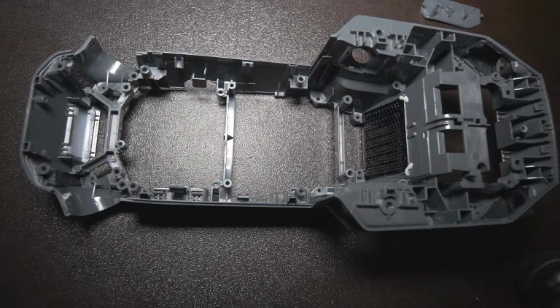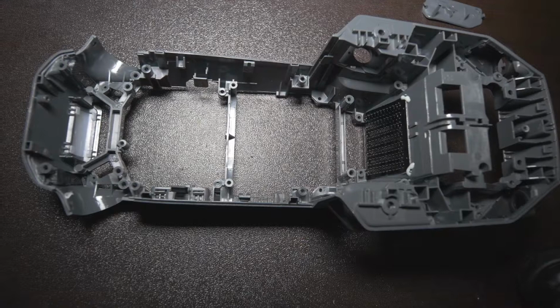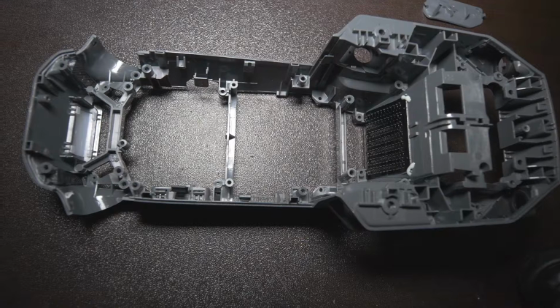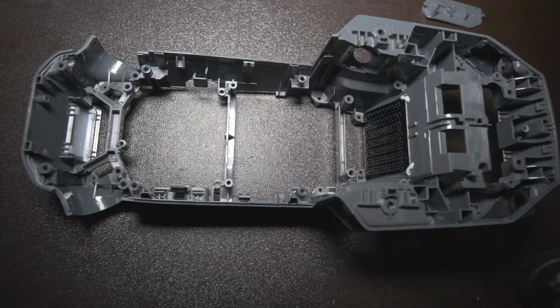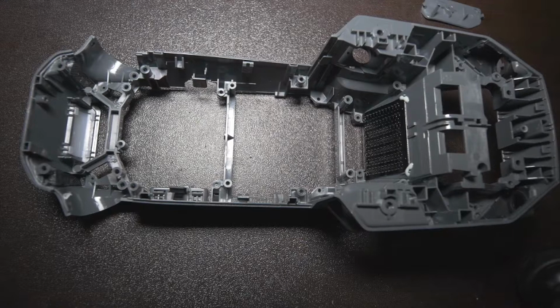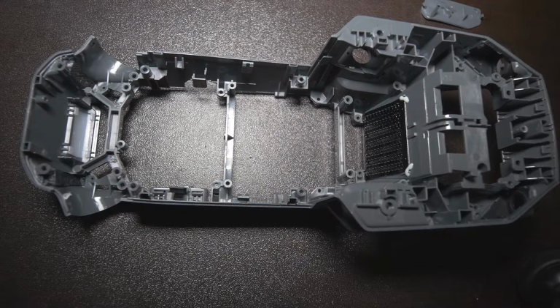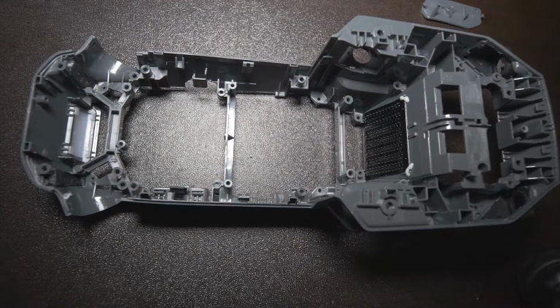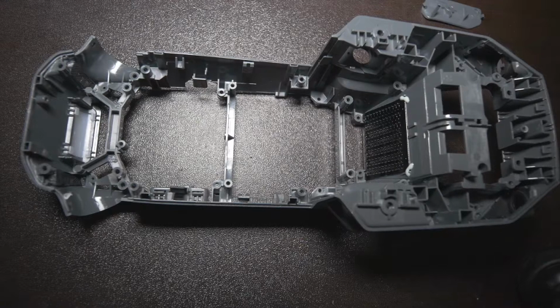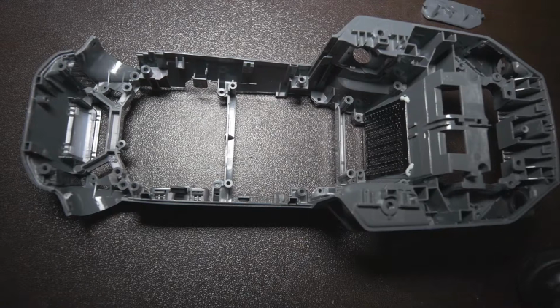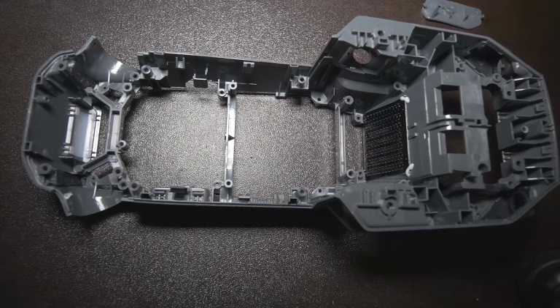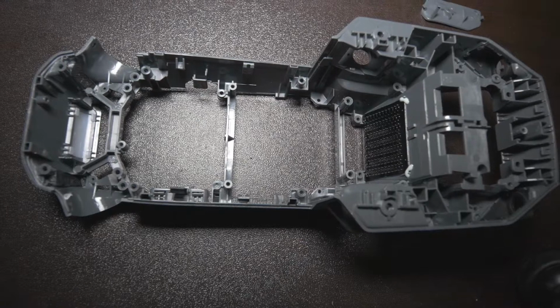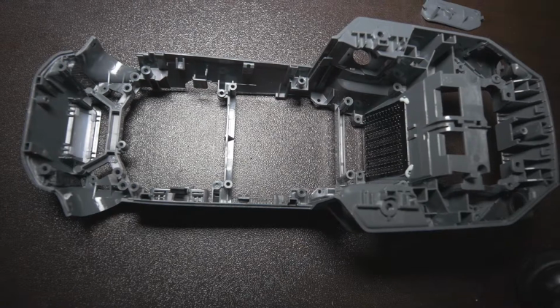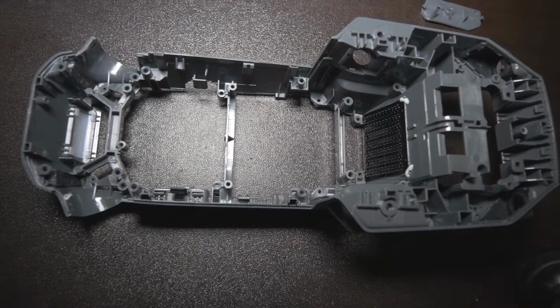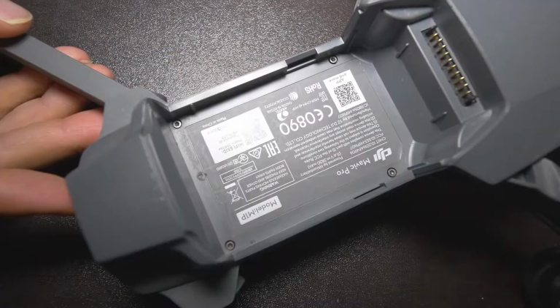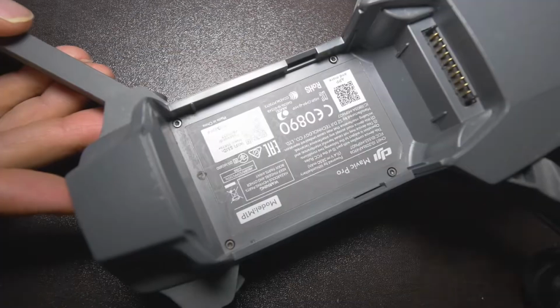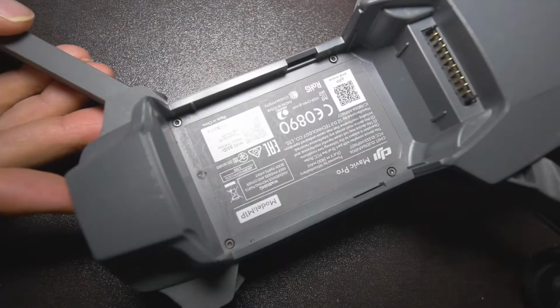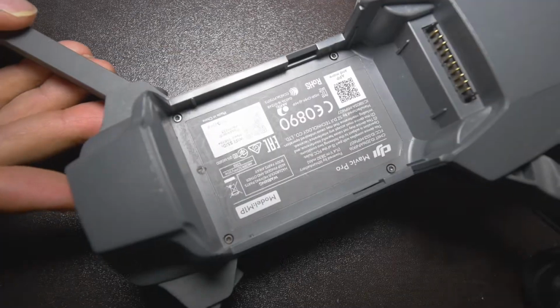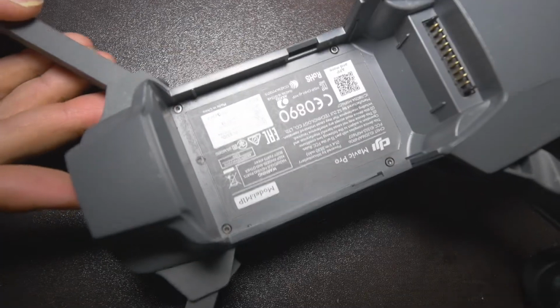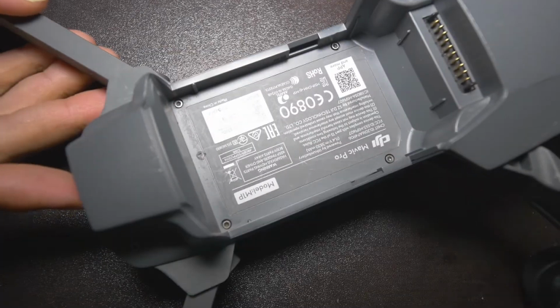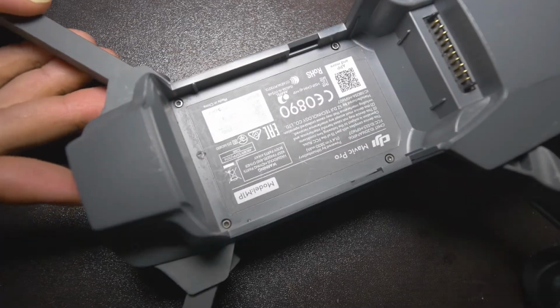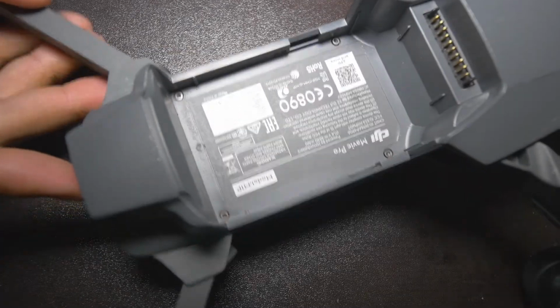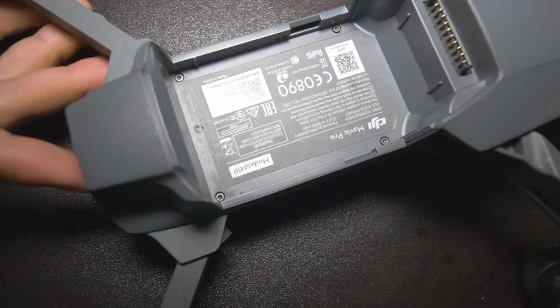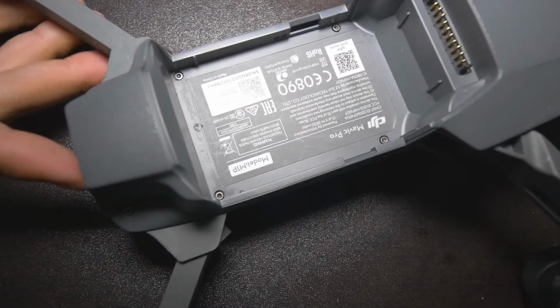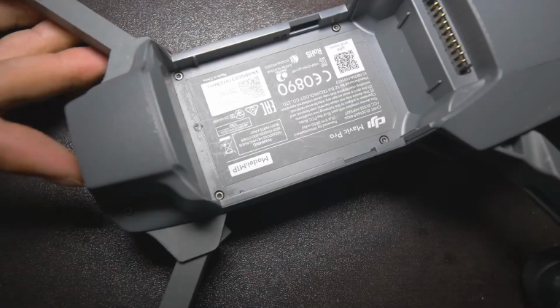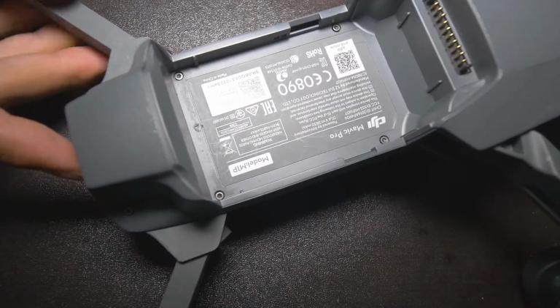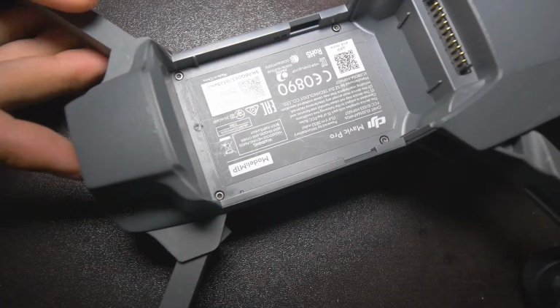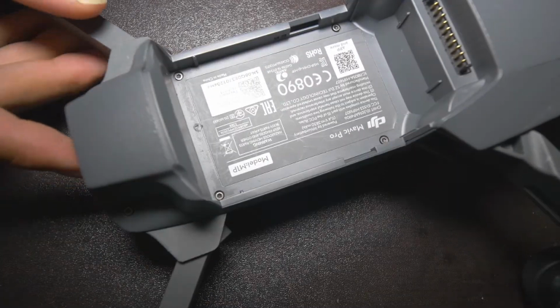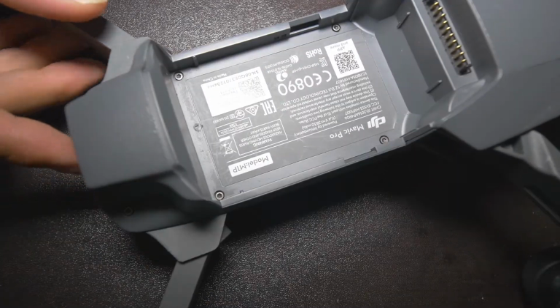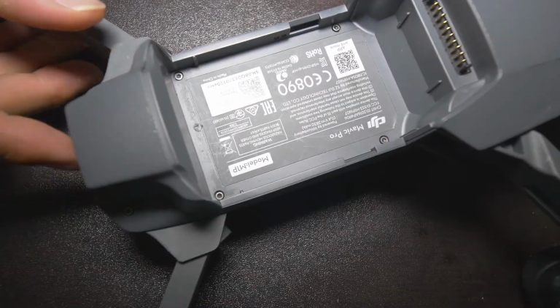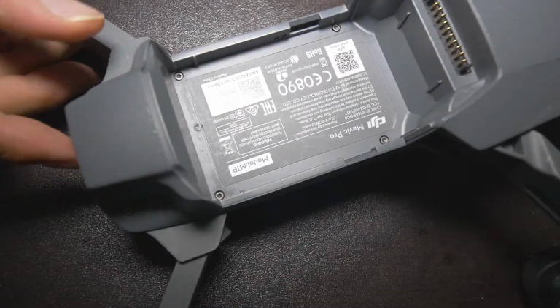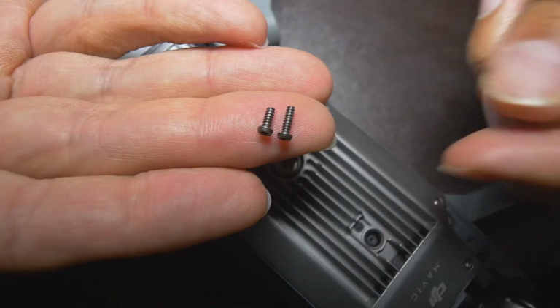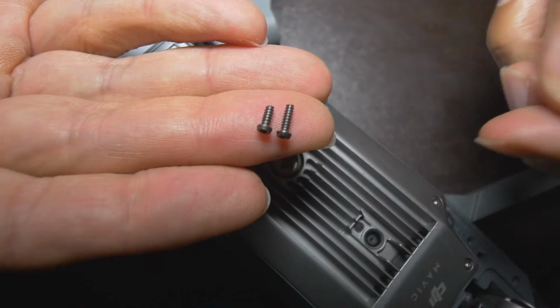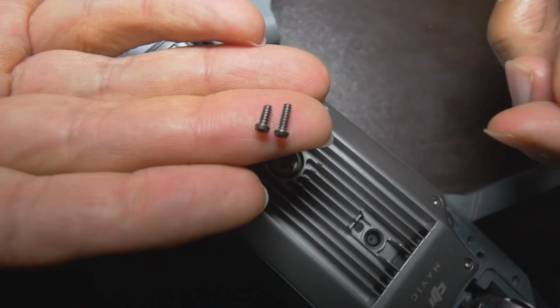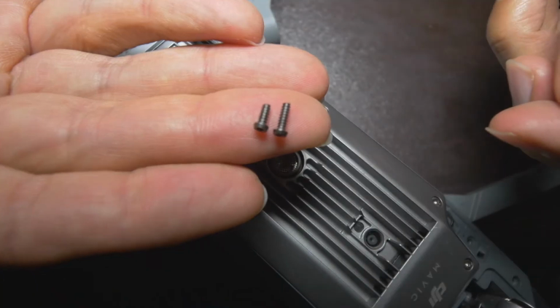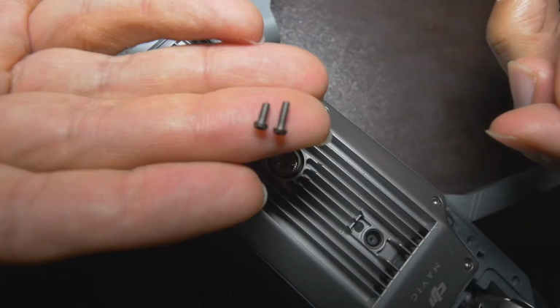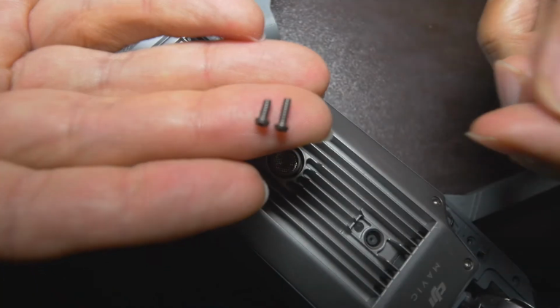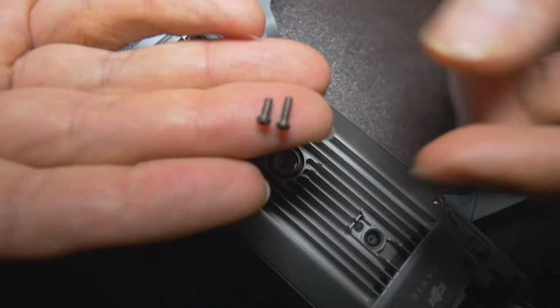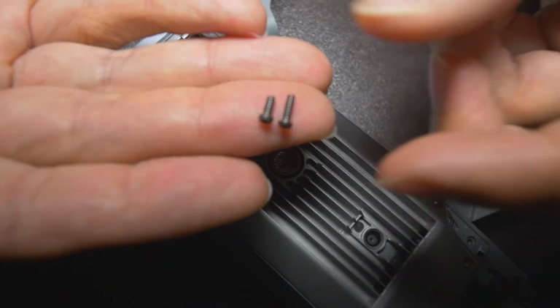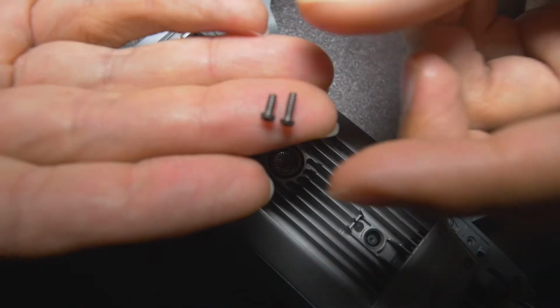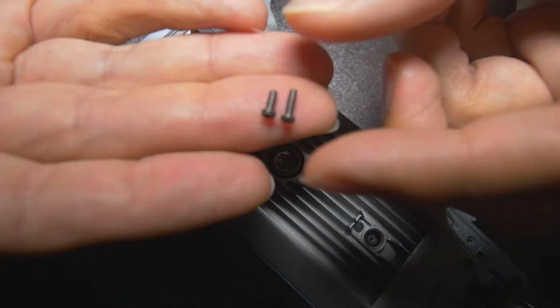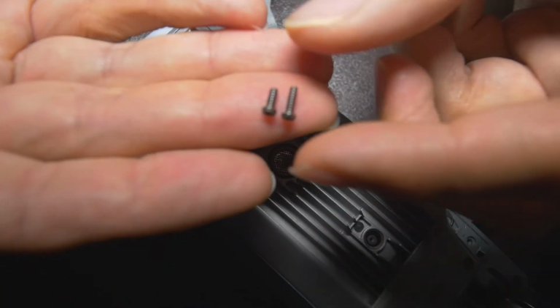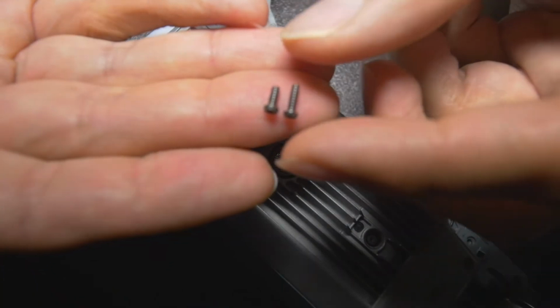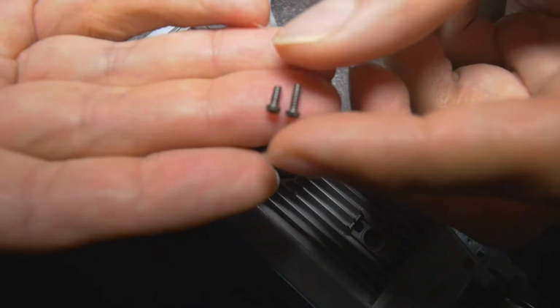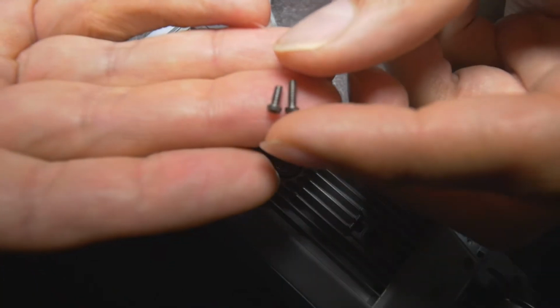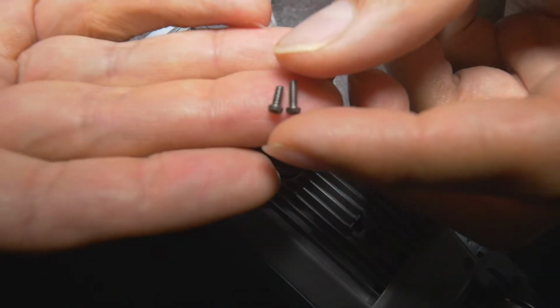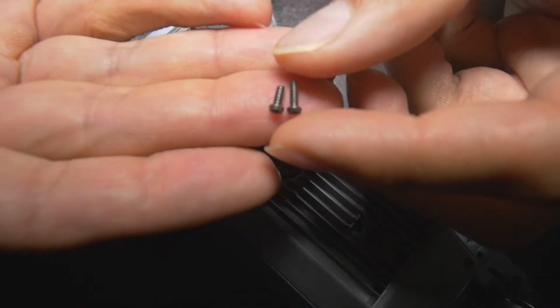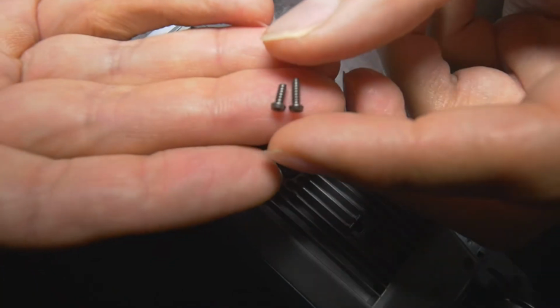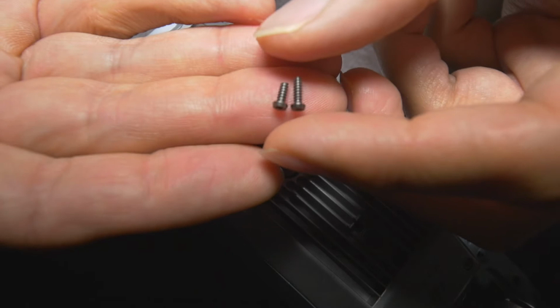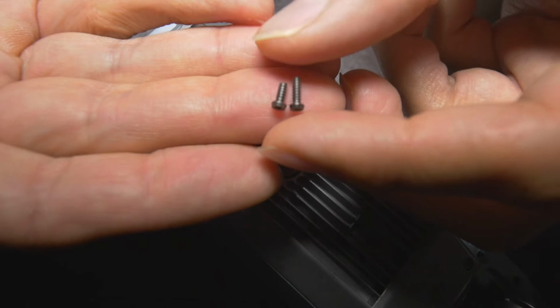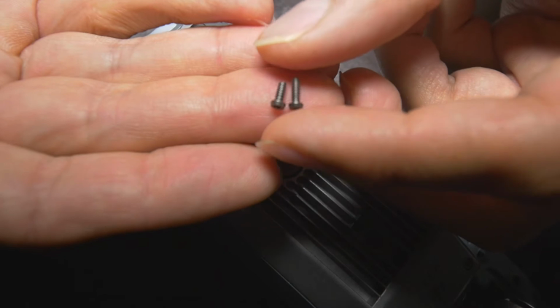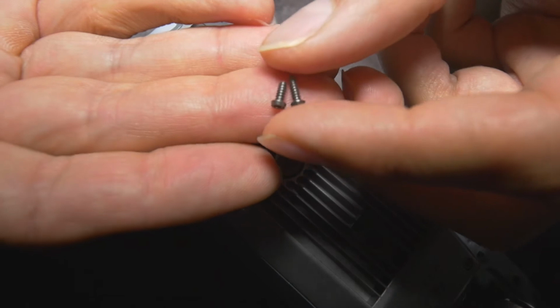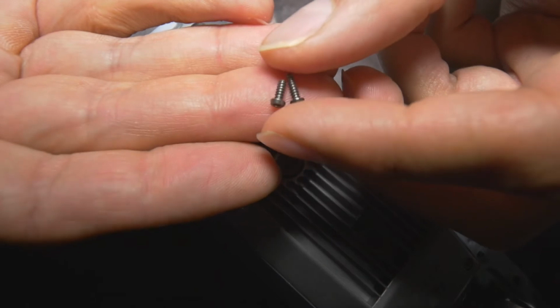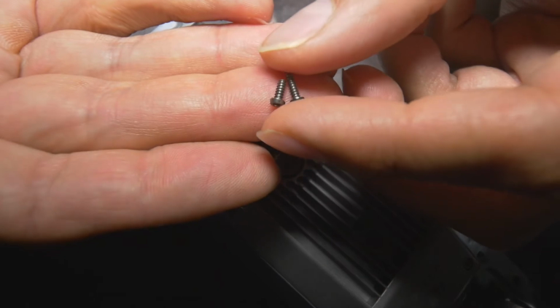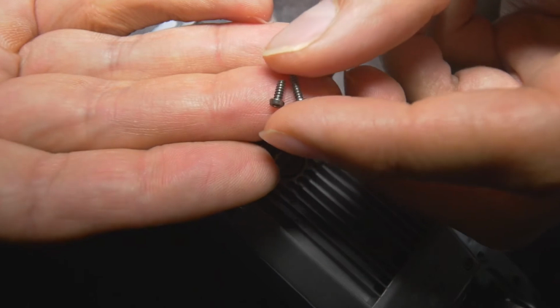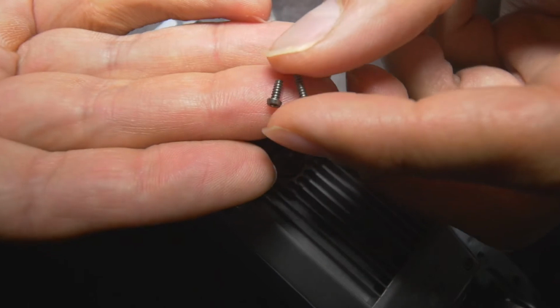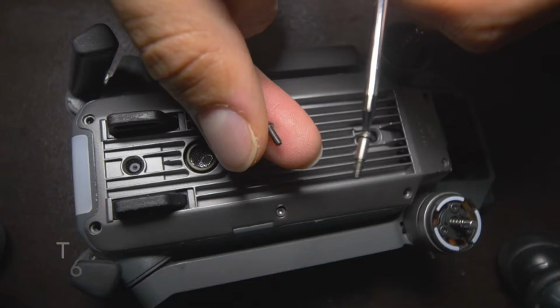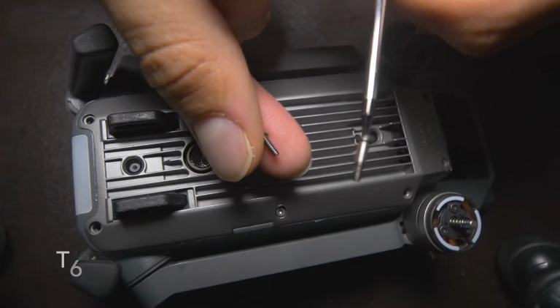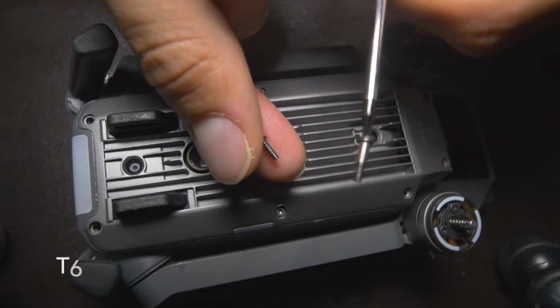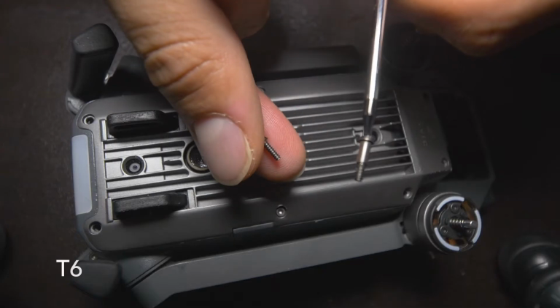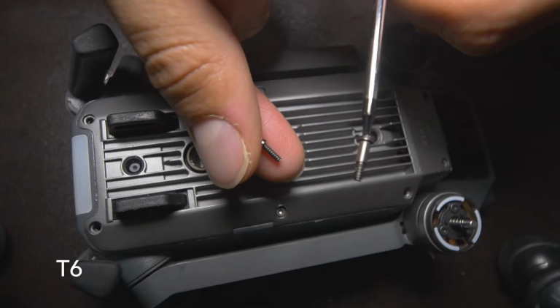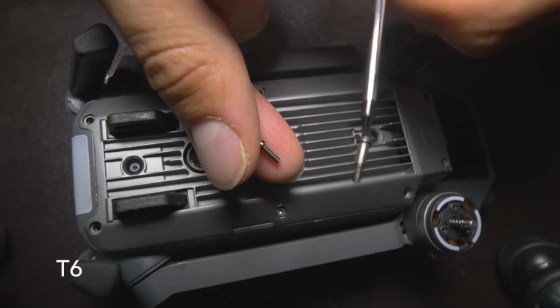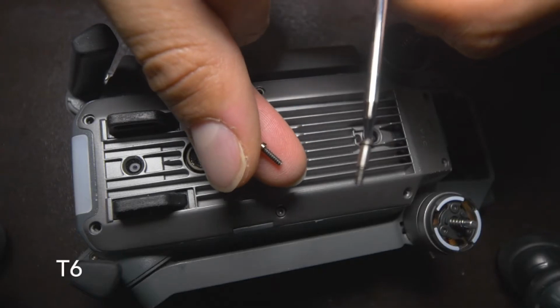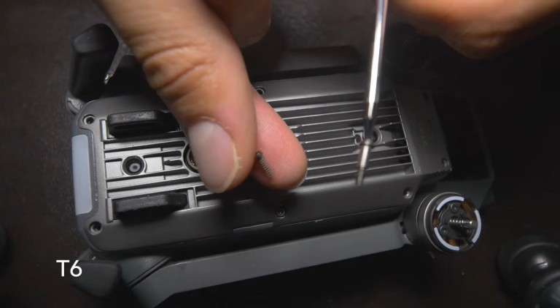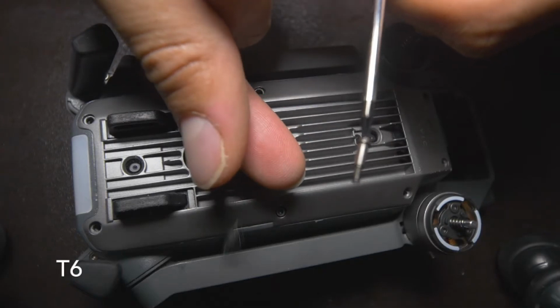Welcome to another video. Let's get started. Take out these six screws. The right screws are for the bottom plate, the left screw for the top. Don't get it mixed up.